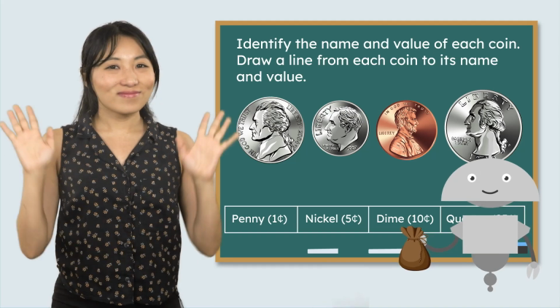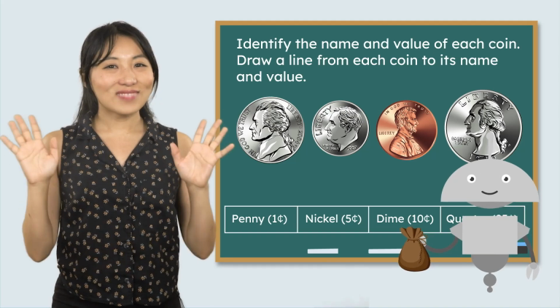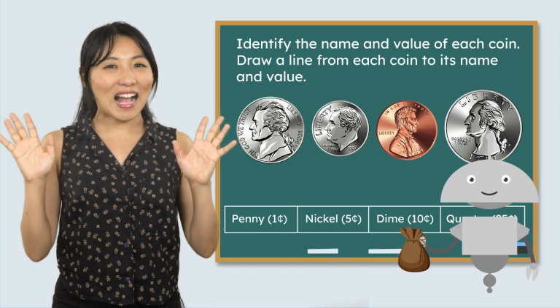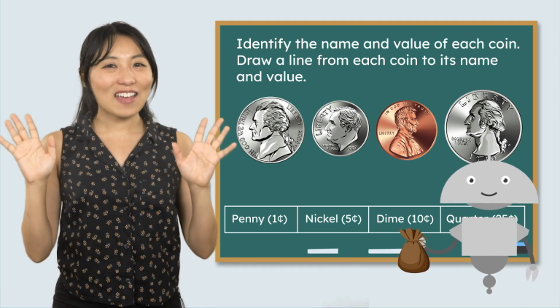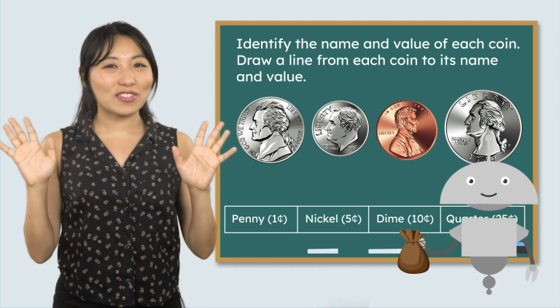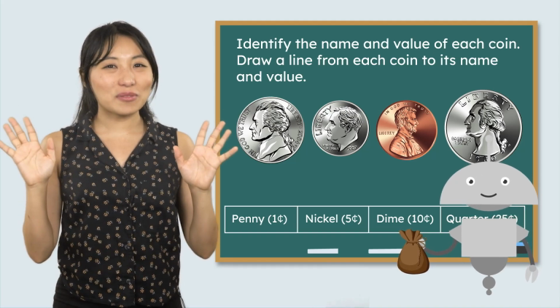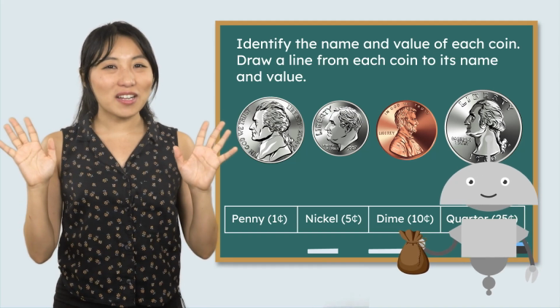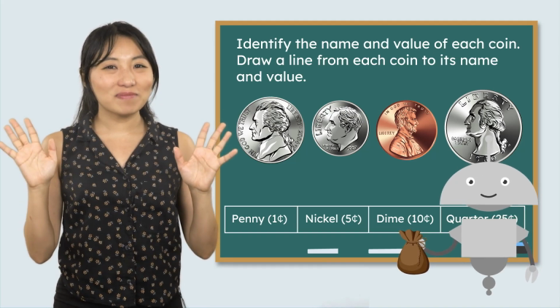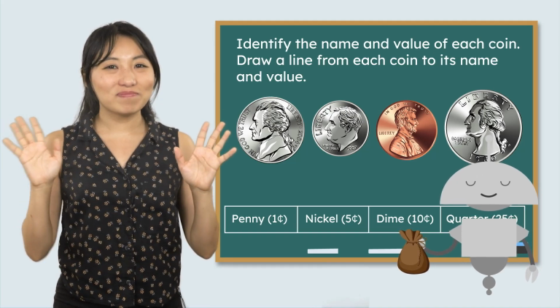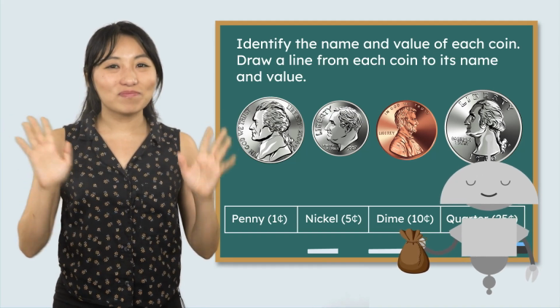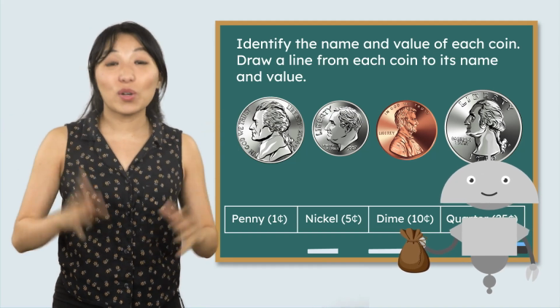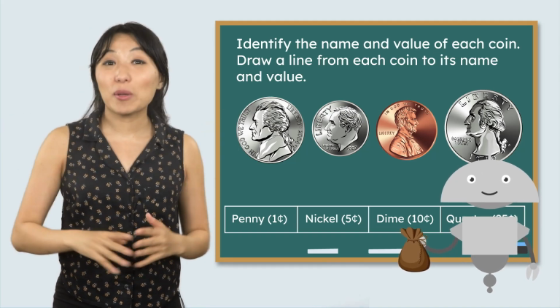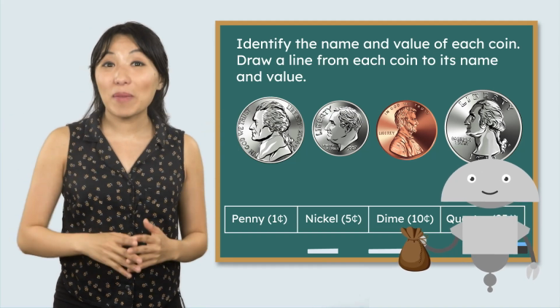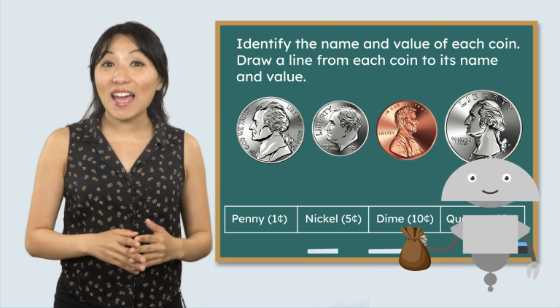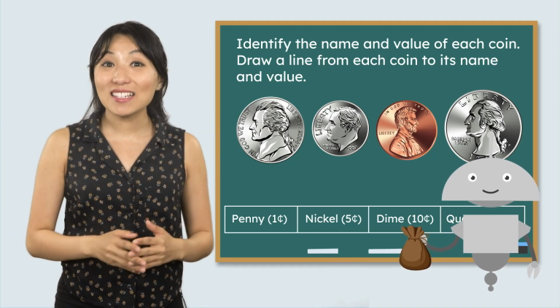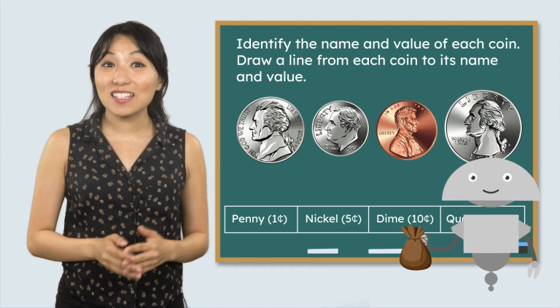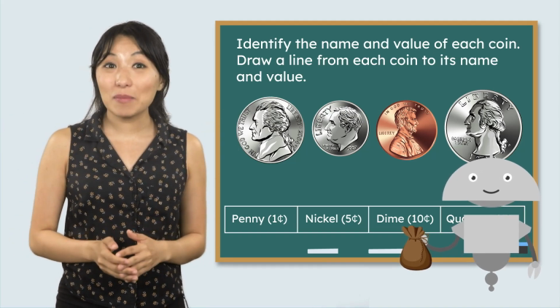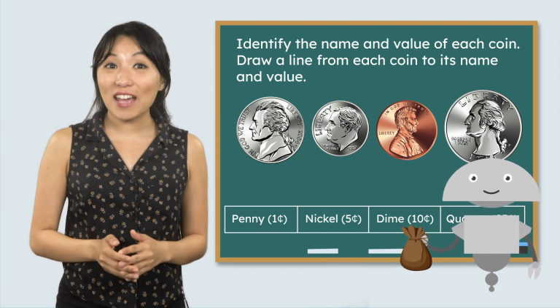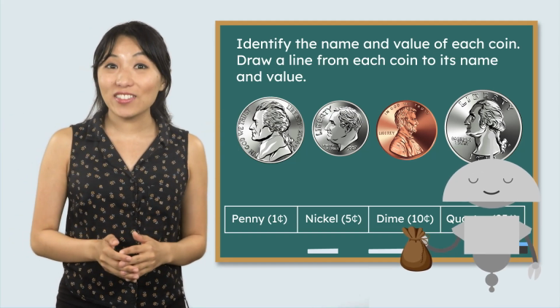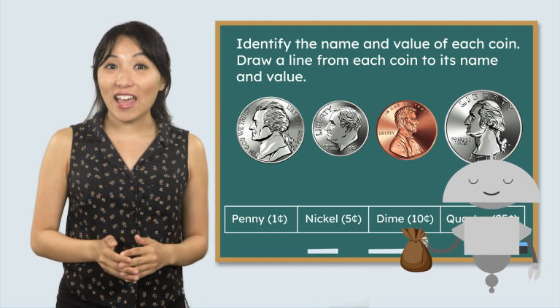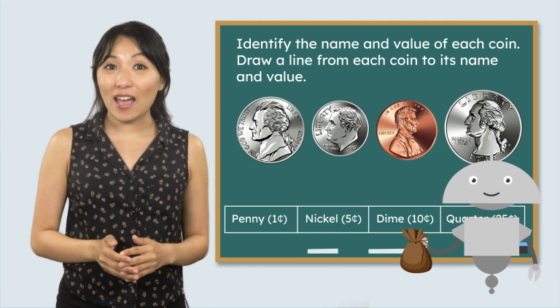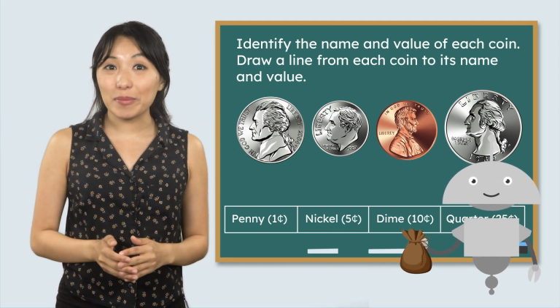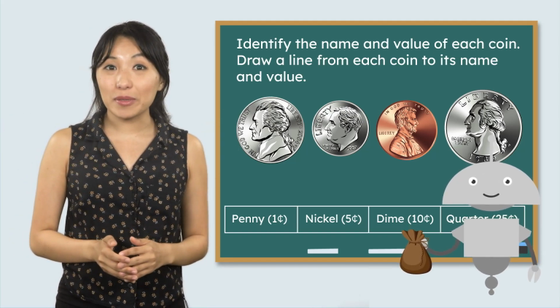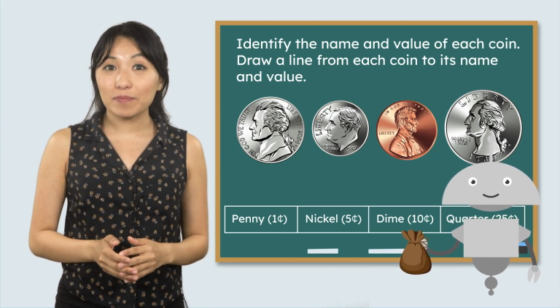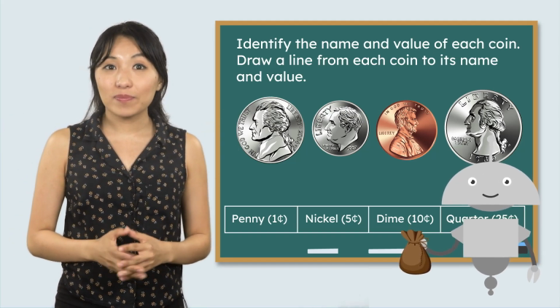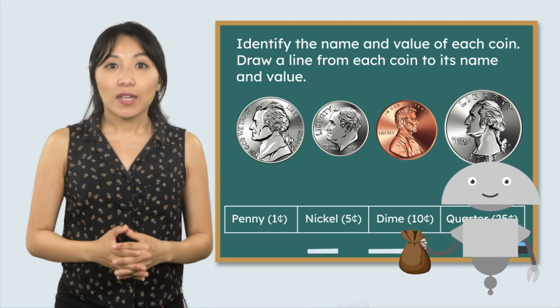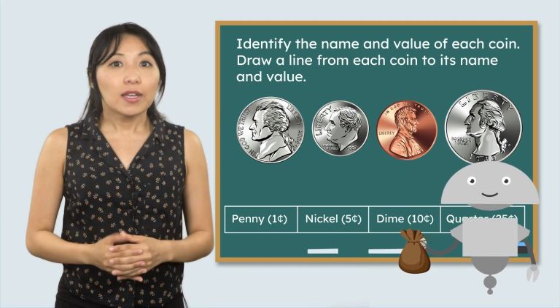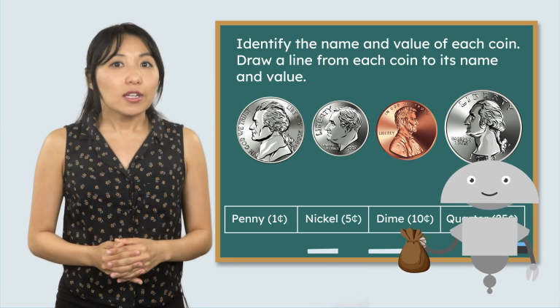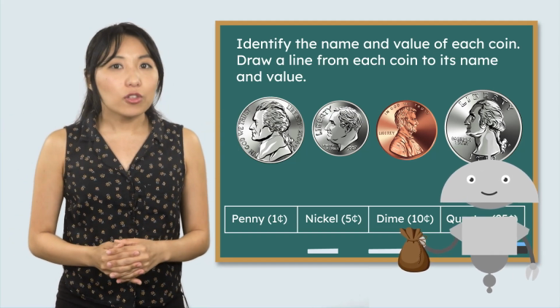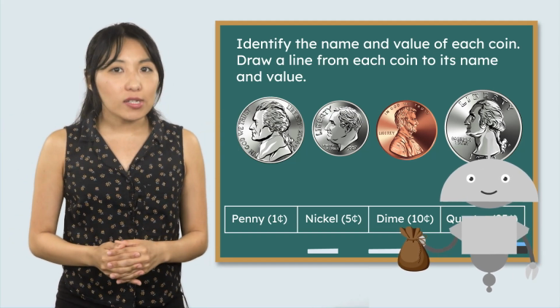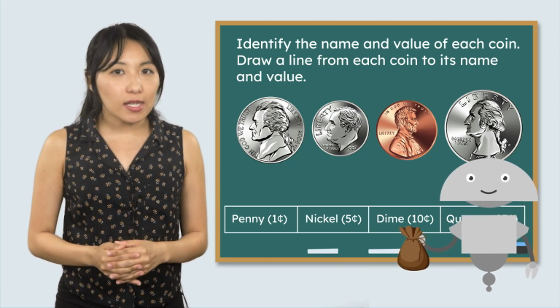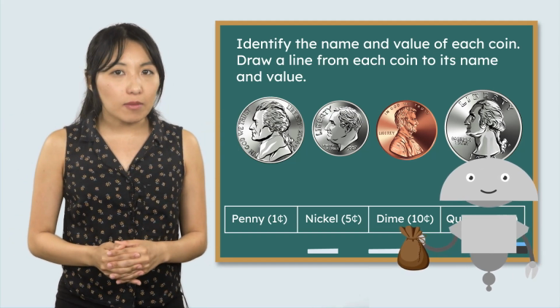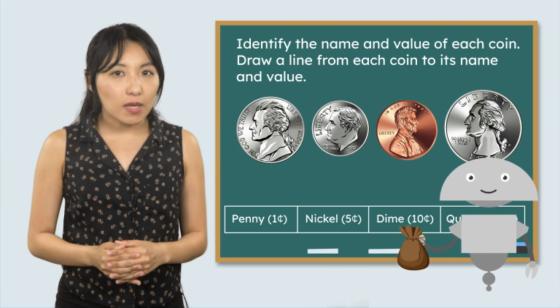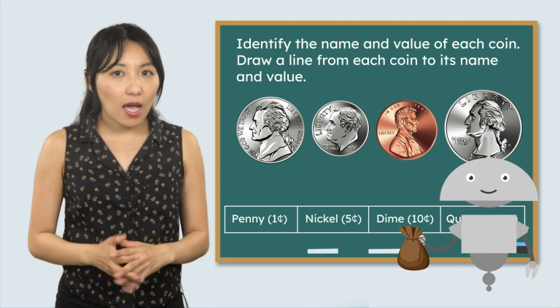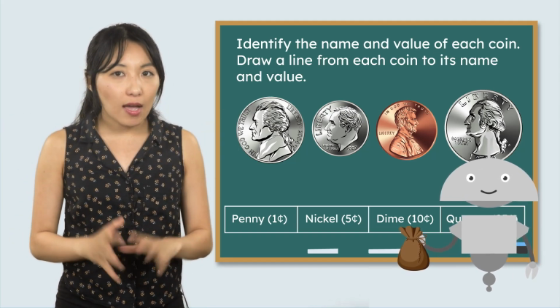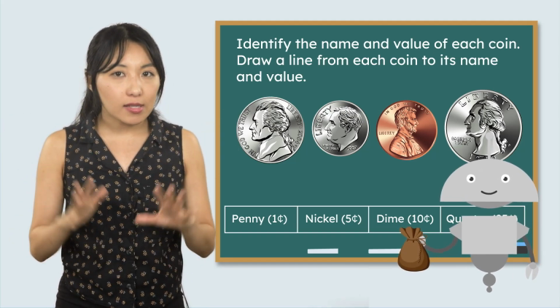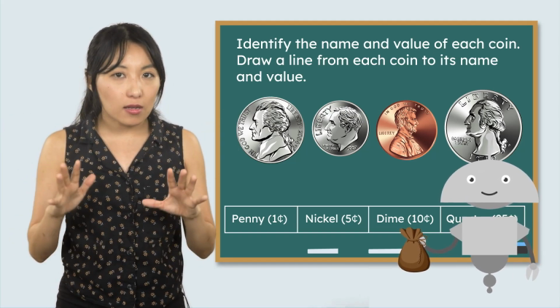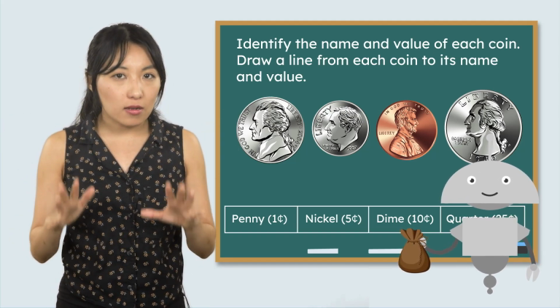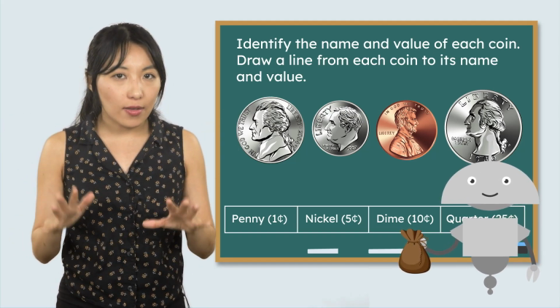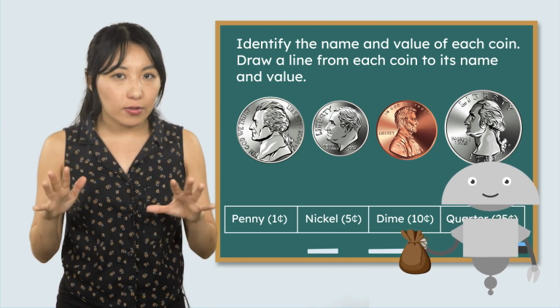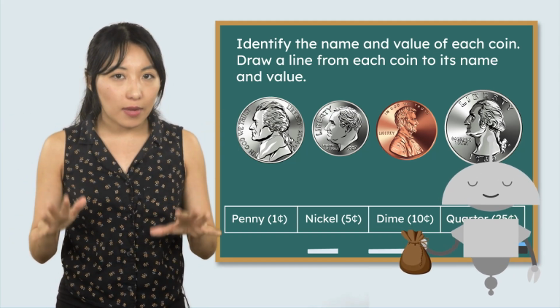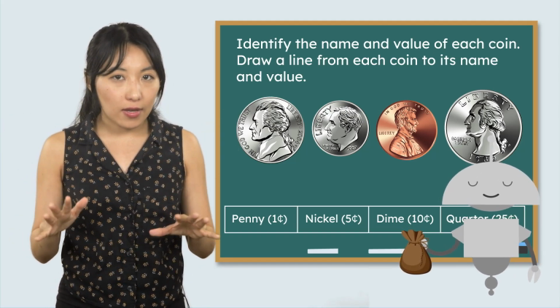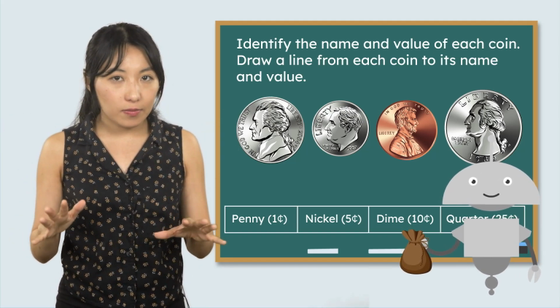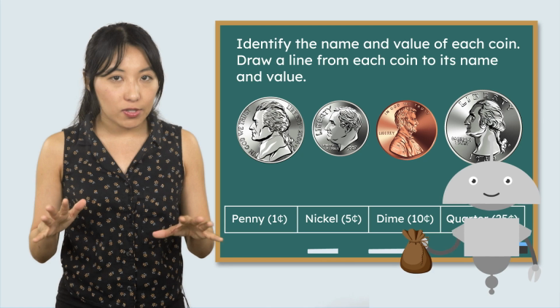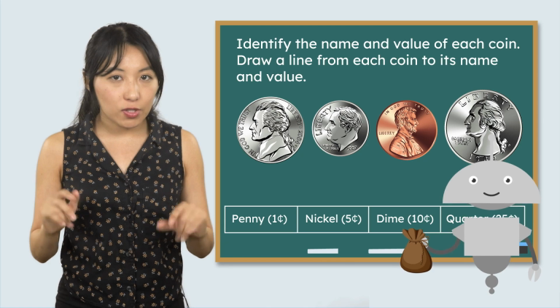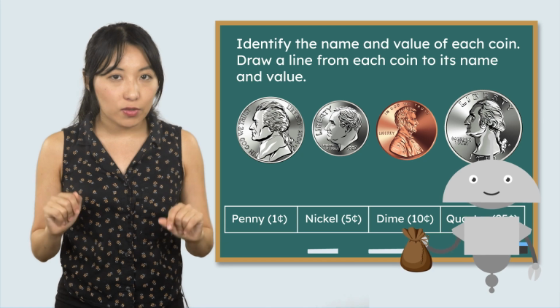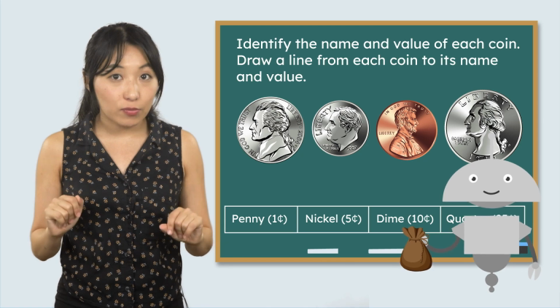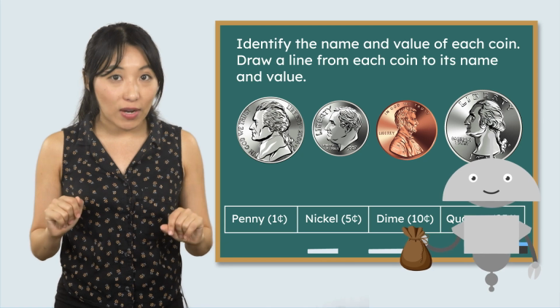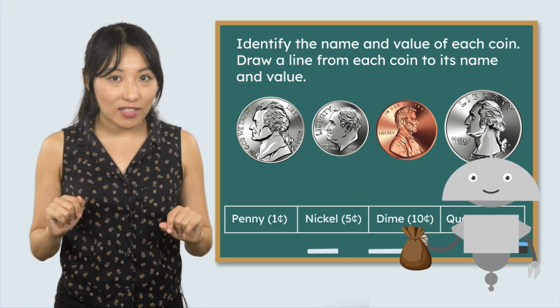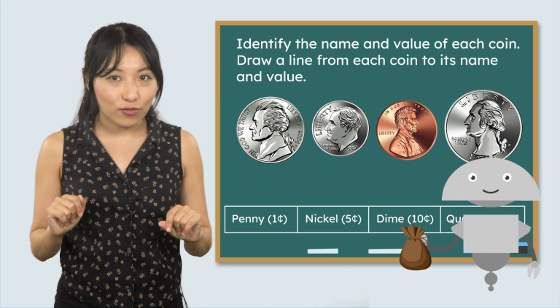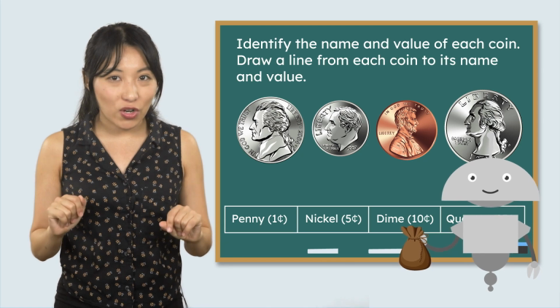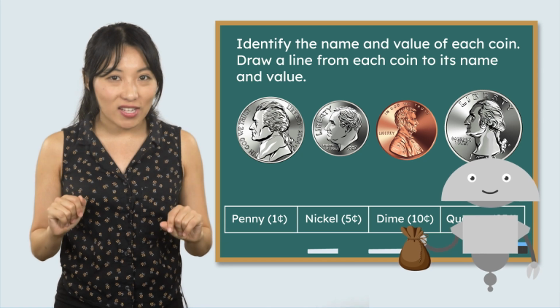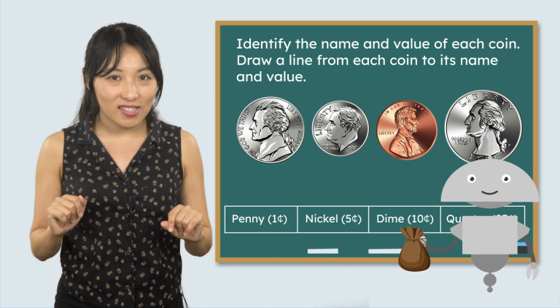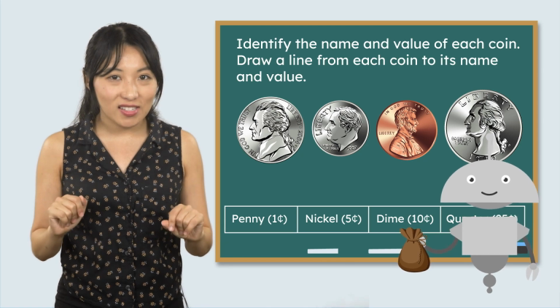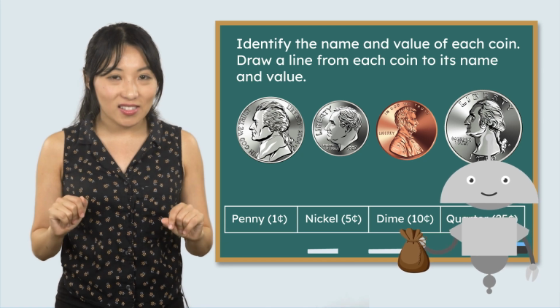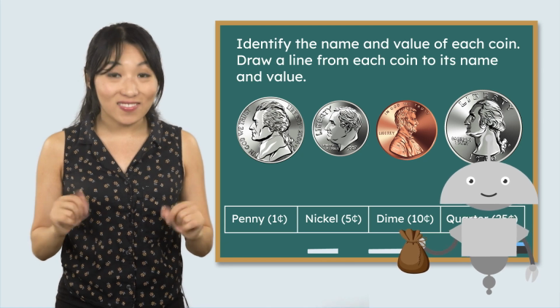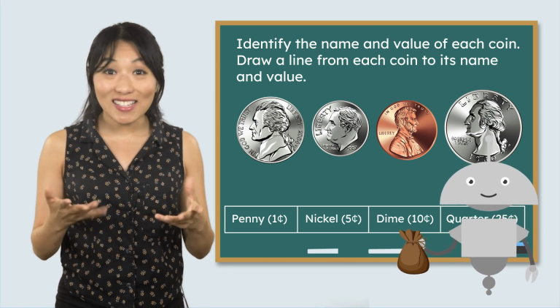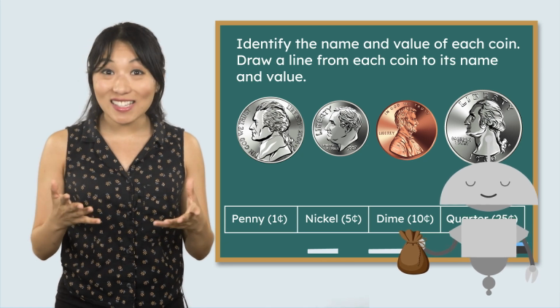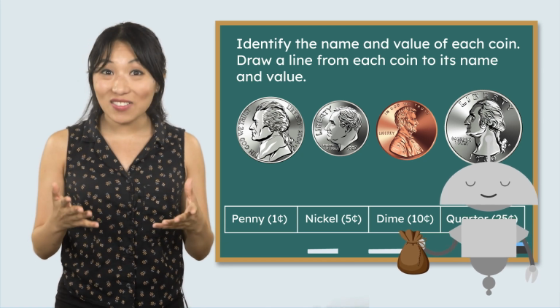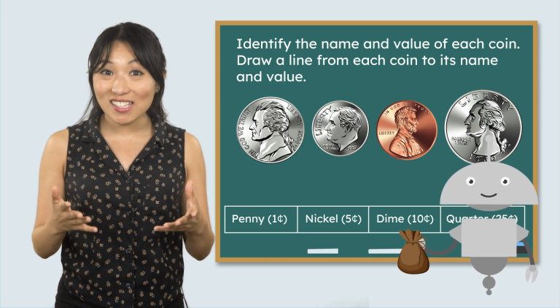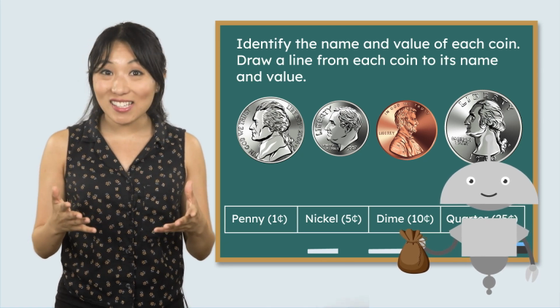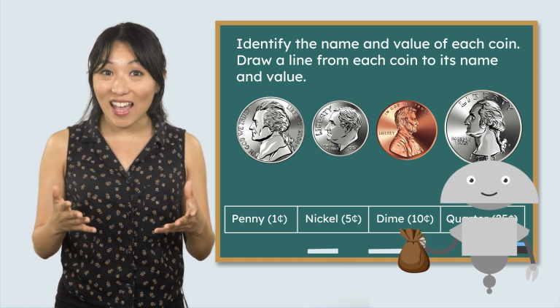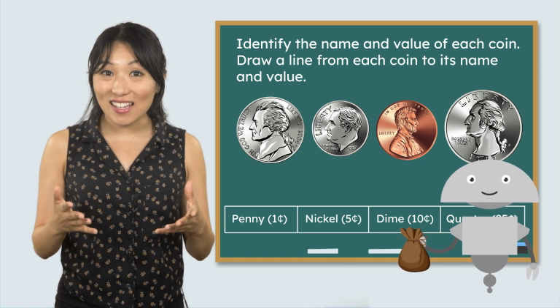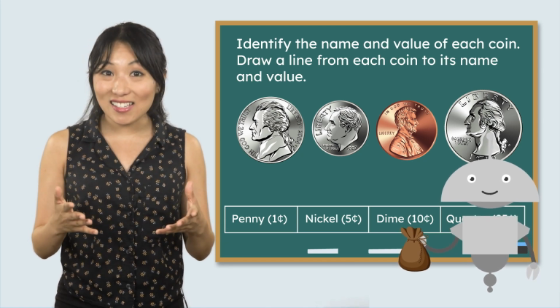Hi, everyone. Welcome back to the Math Lab. It looks like Mia has another math mystery ready for us. Let's see what it says.